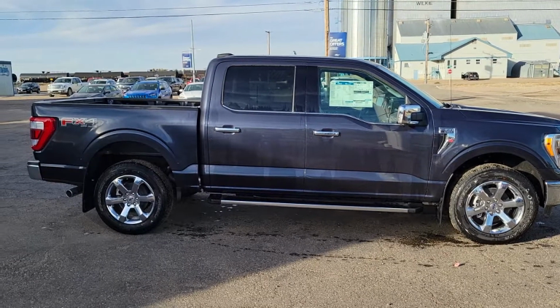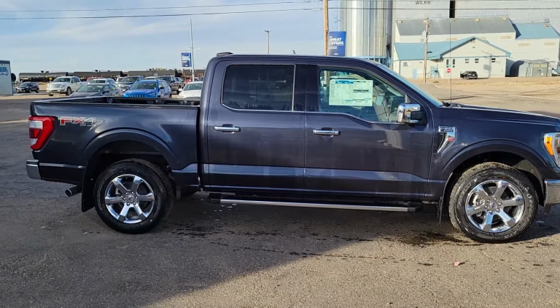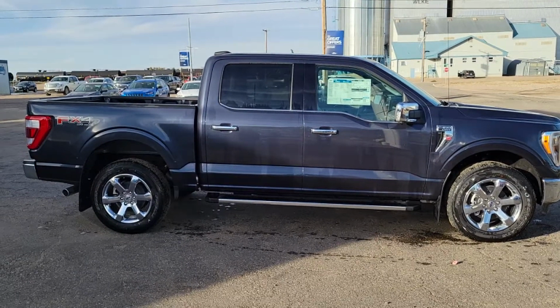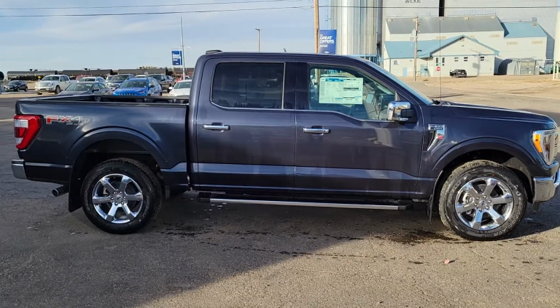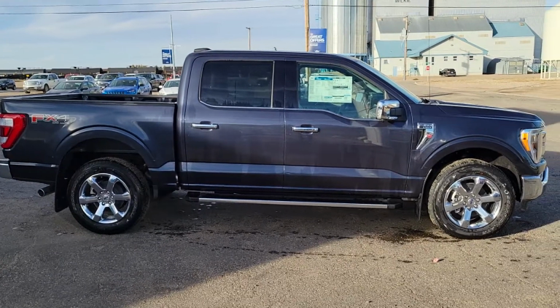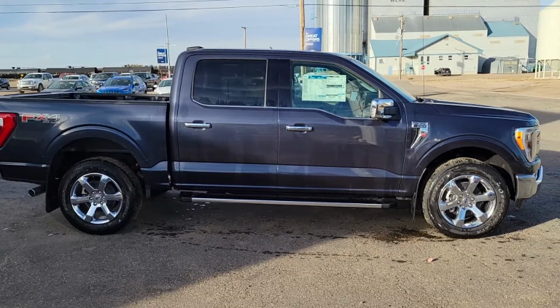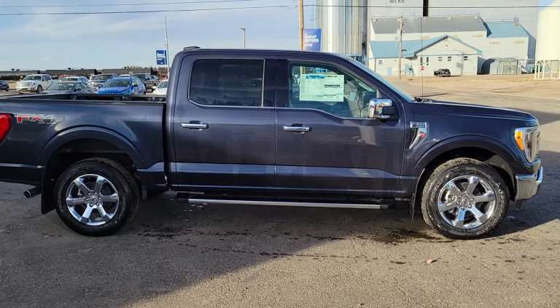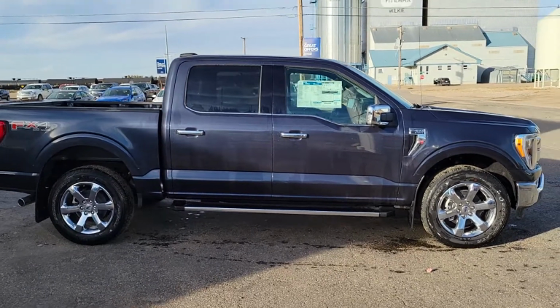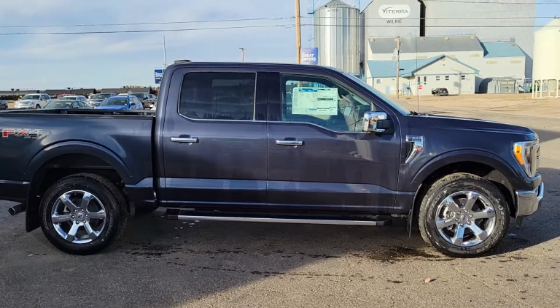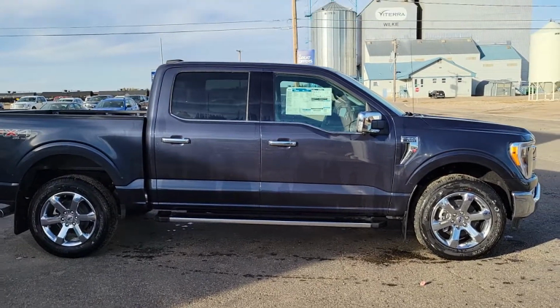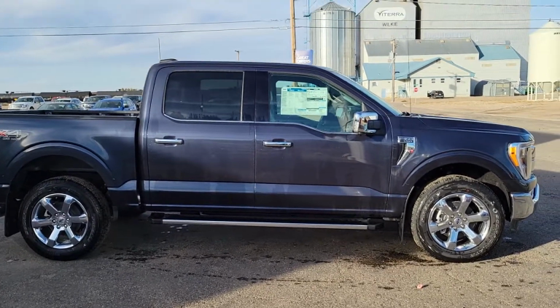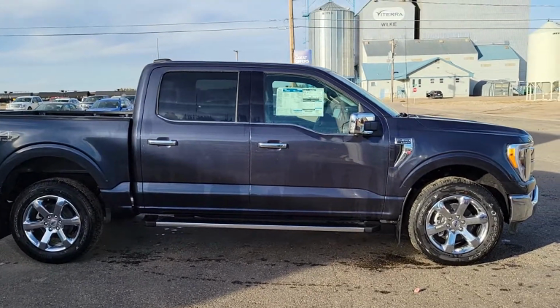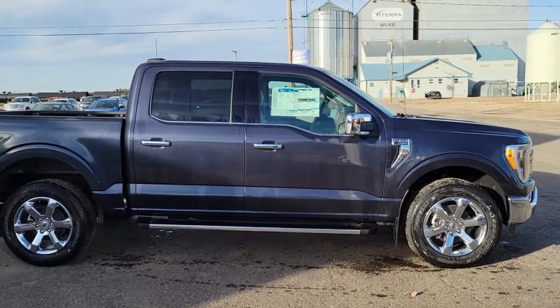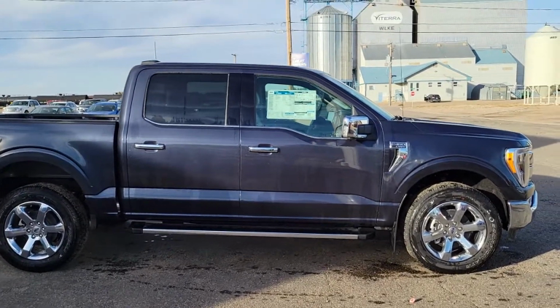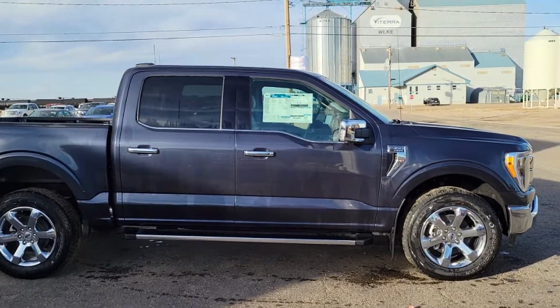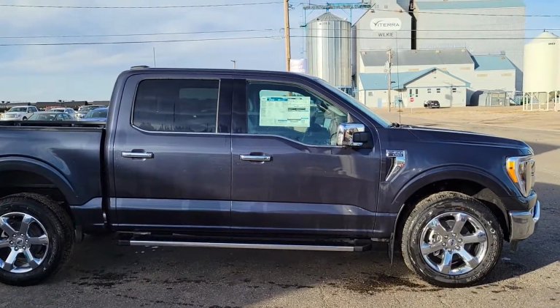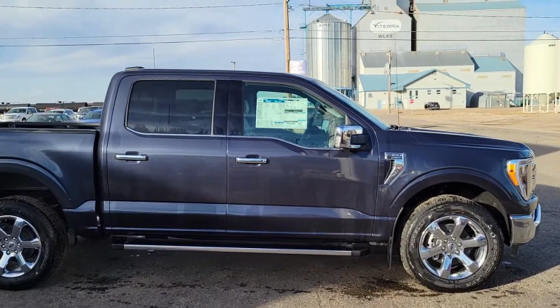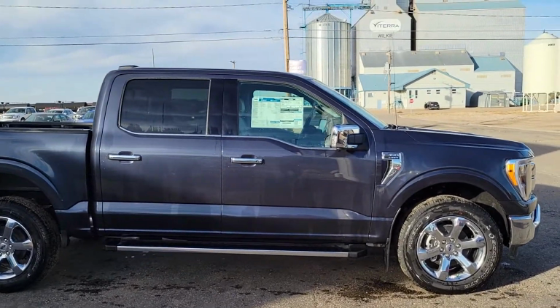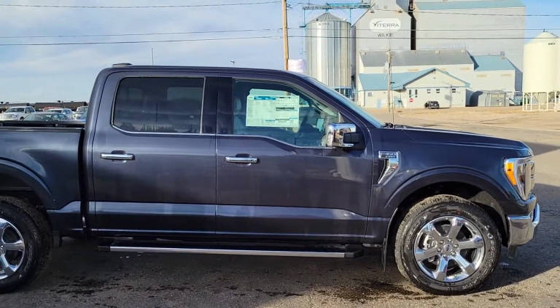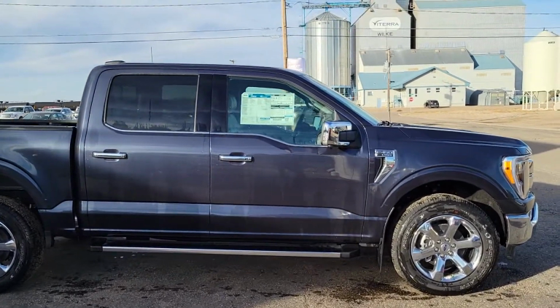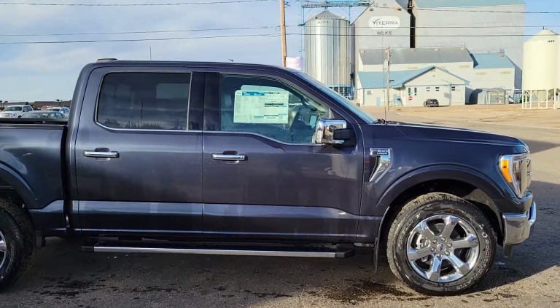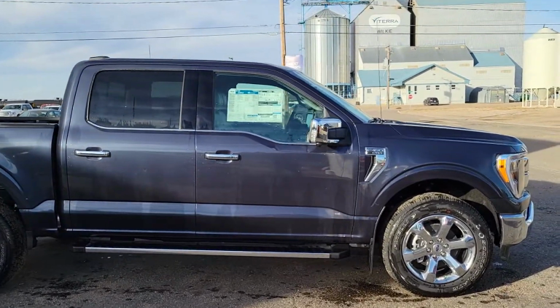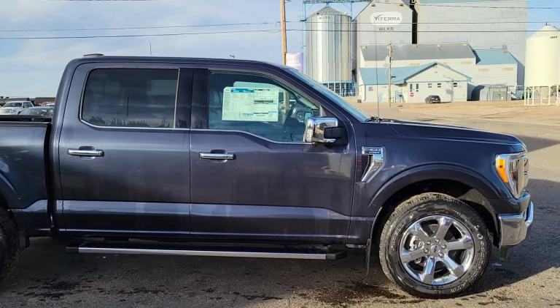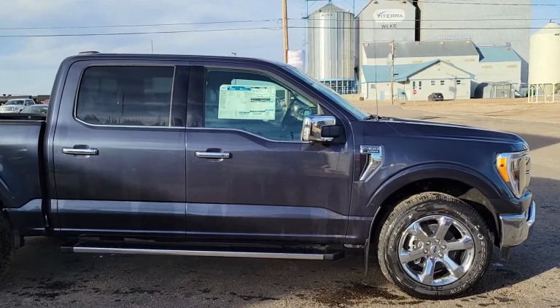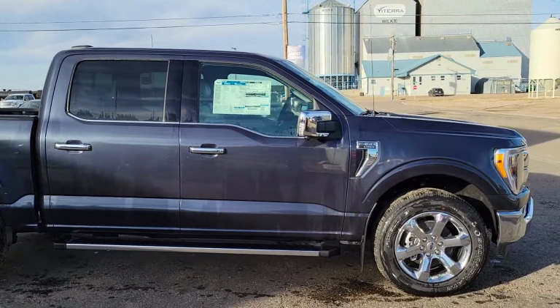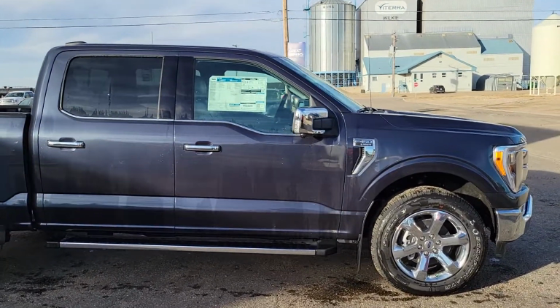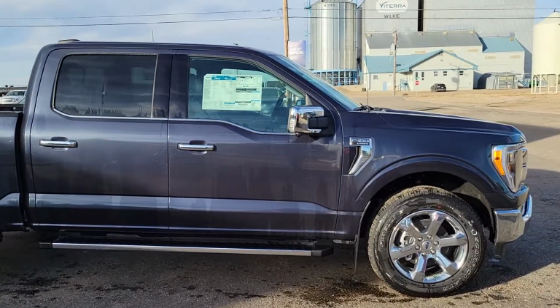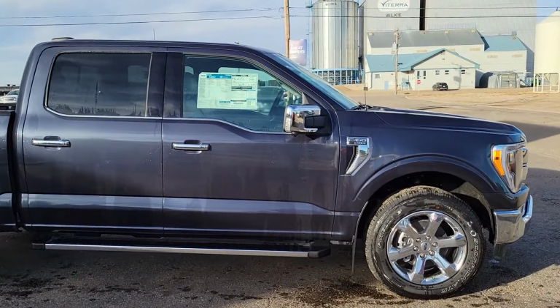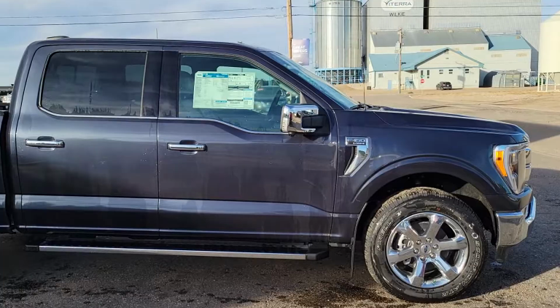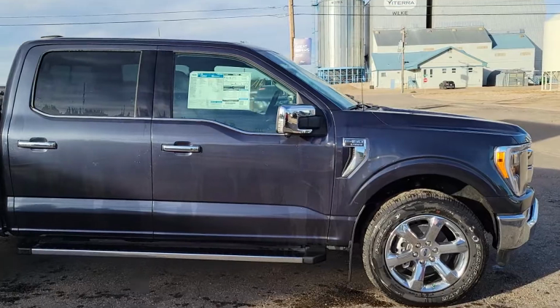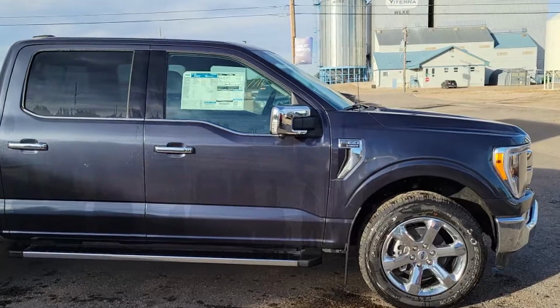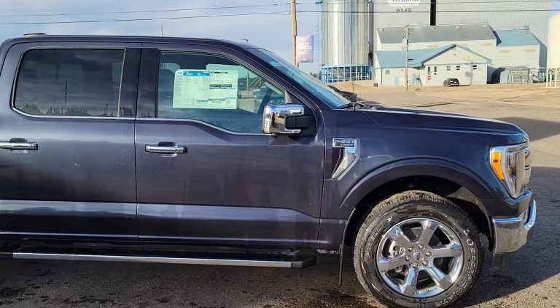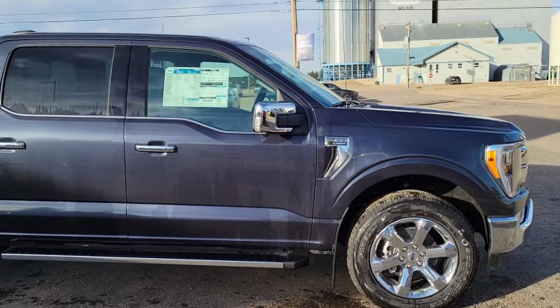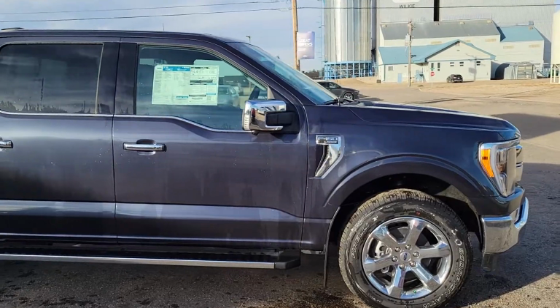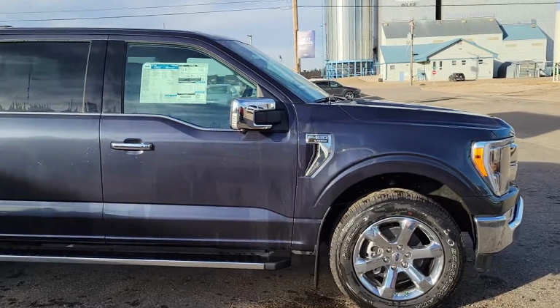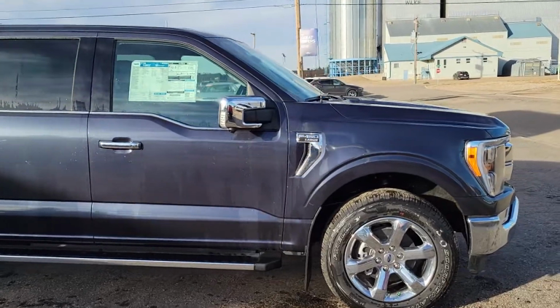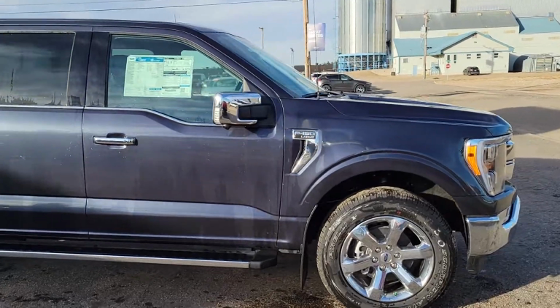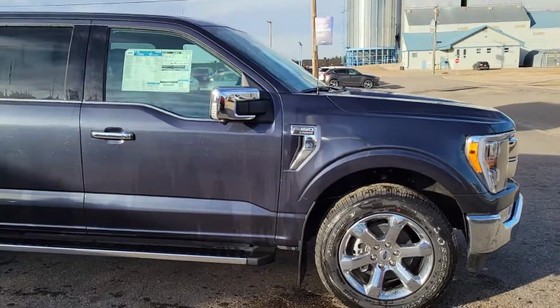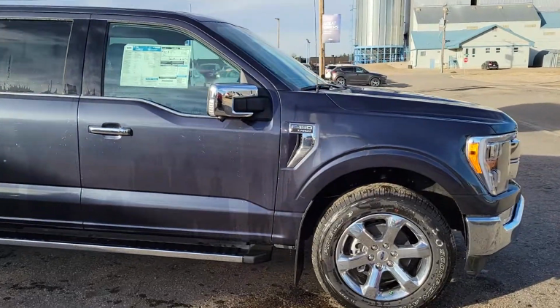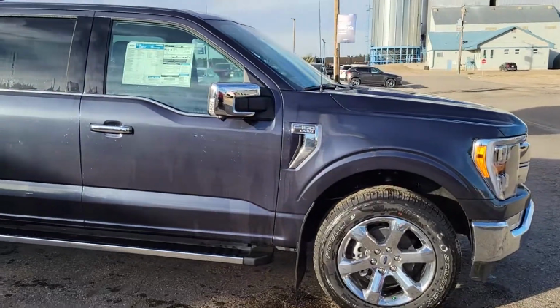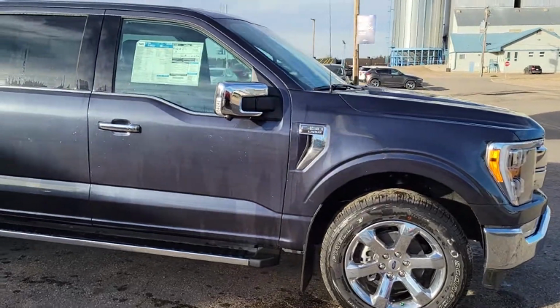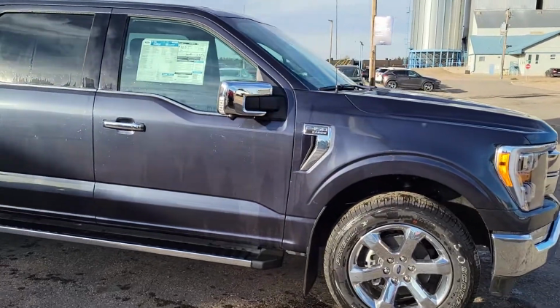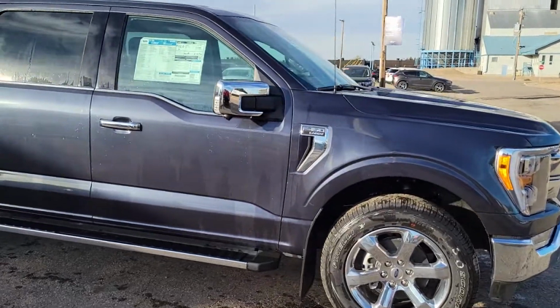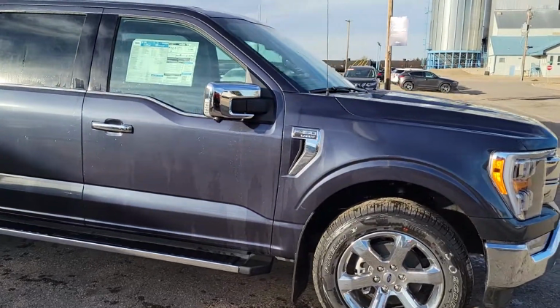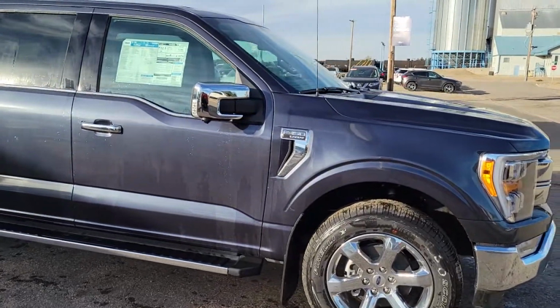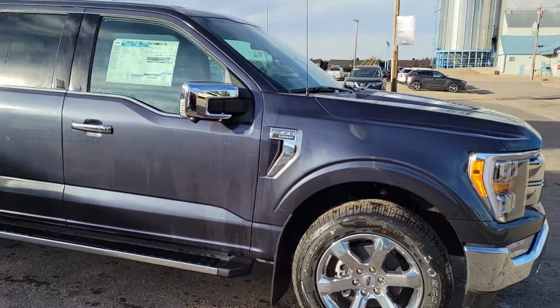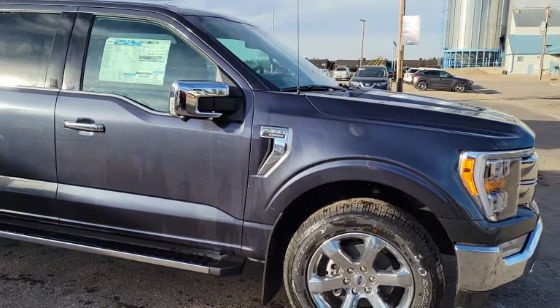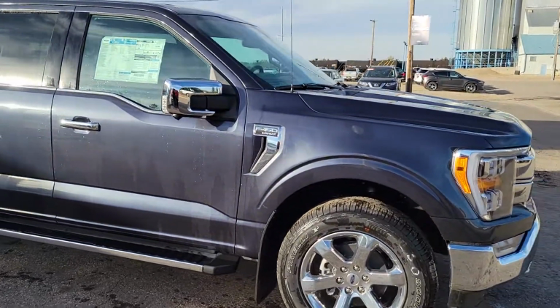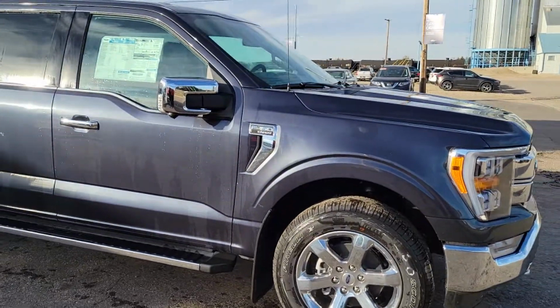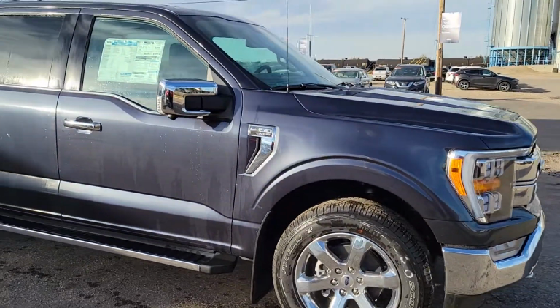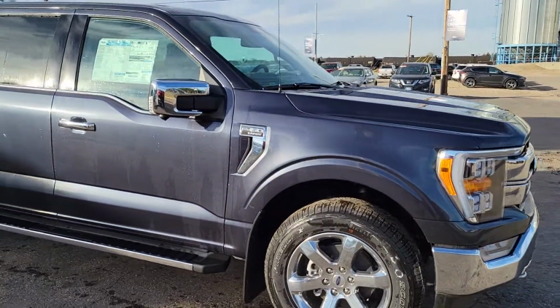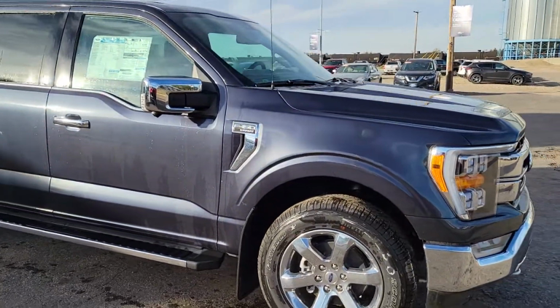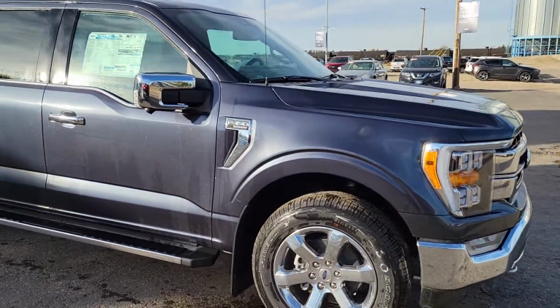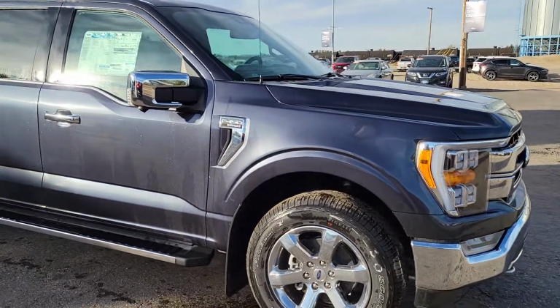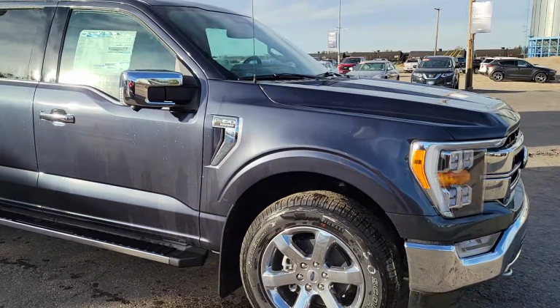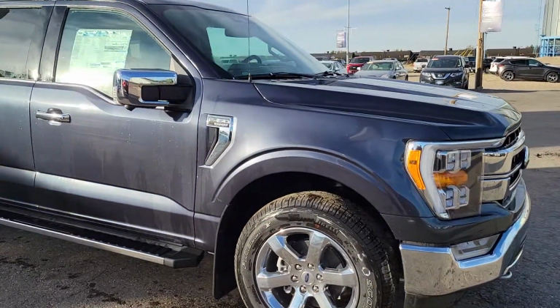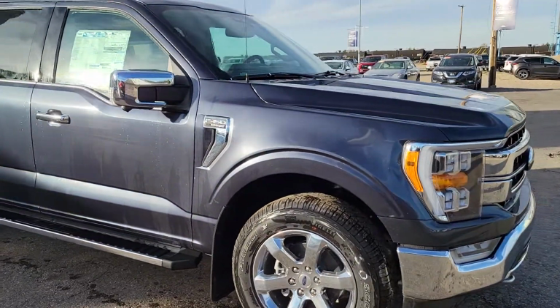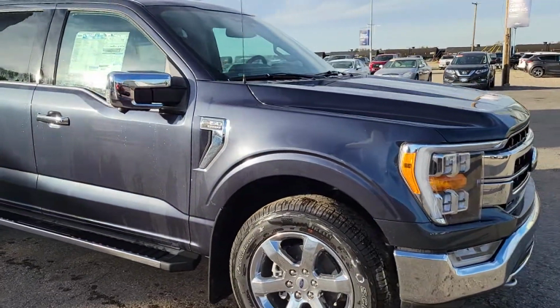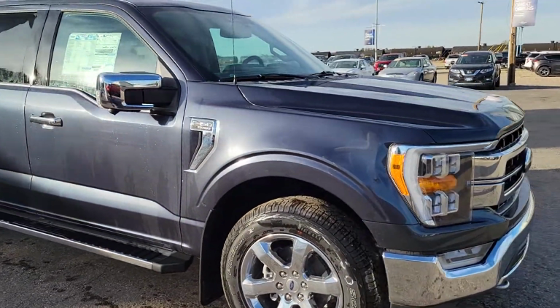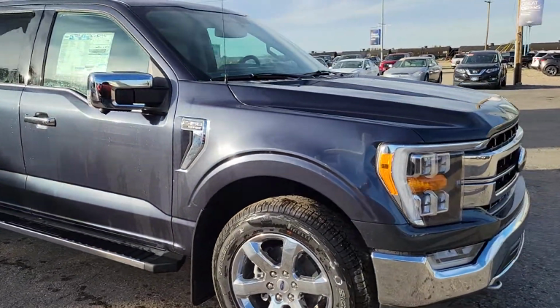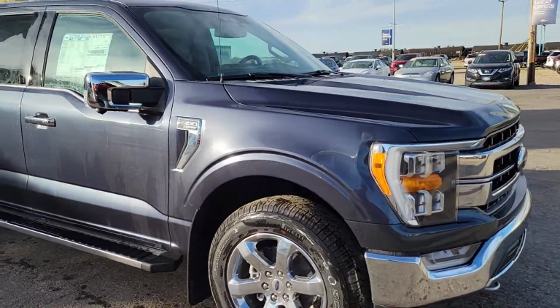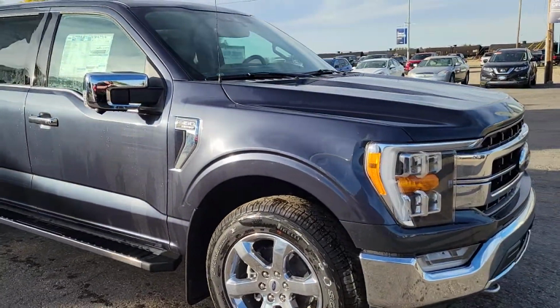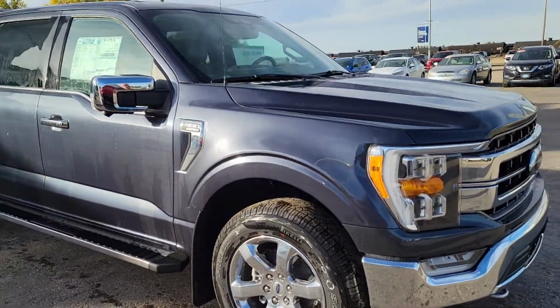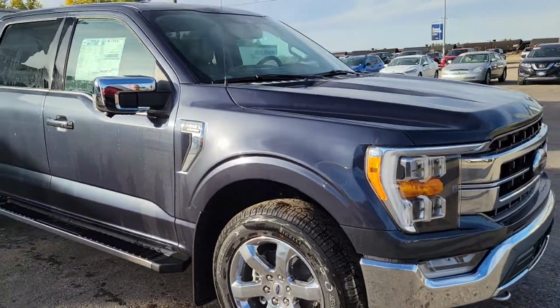Hey Paul, Jason here from Country Ford in Wilkie. Just thought I'd give you a quick peek at this 2021 F-150 in smoked quartz.